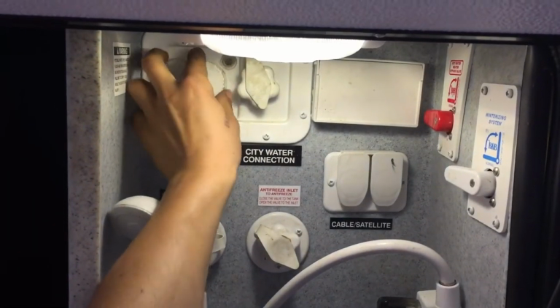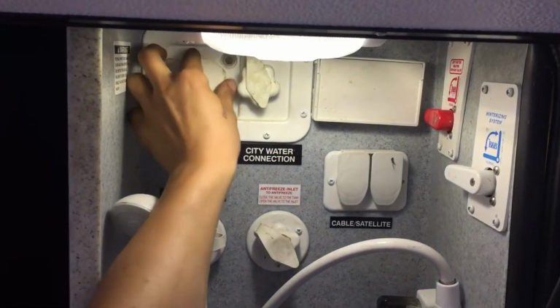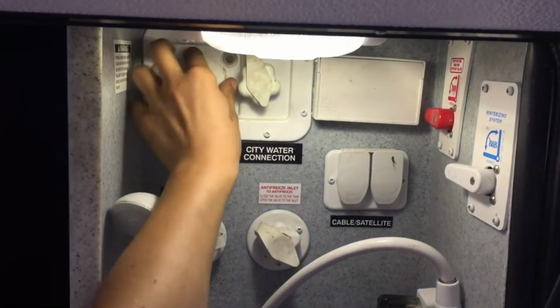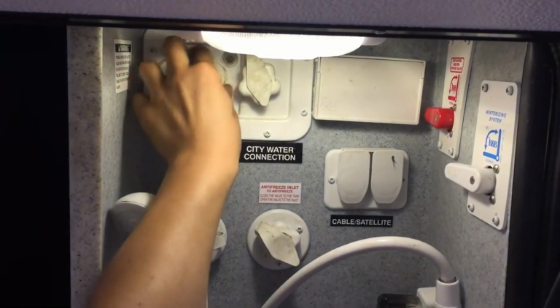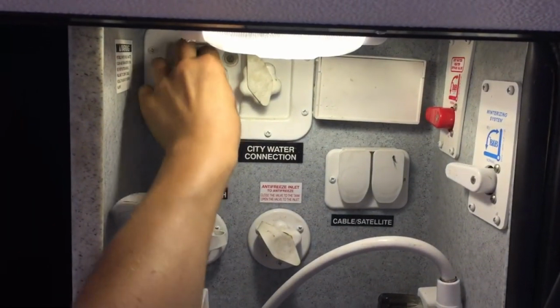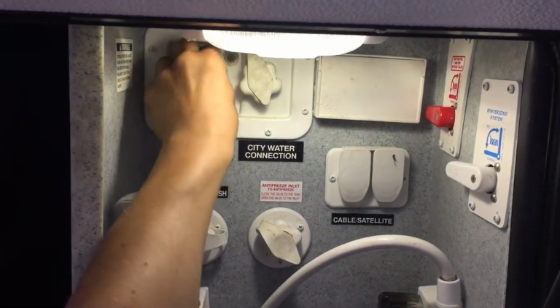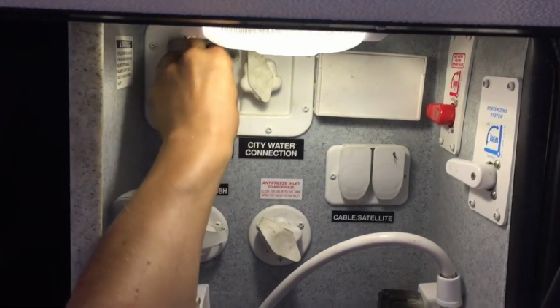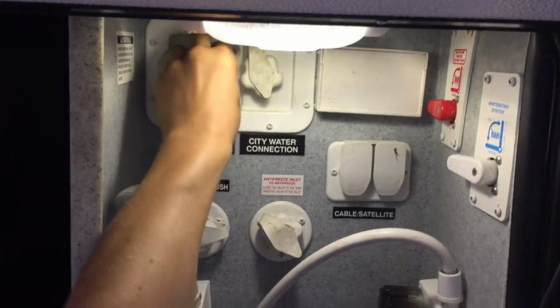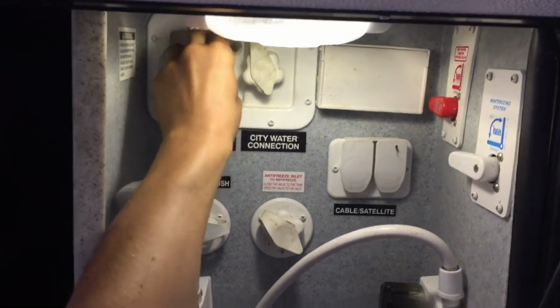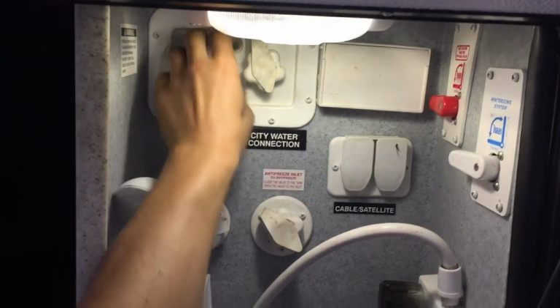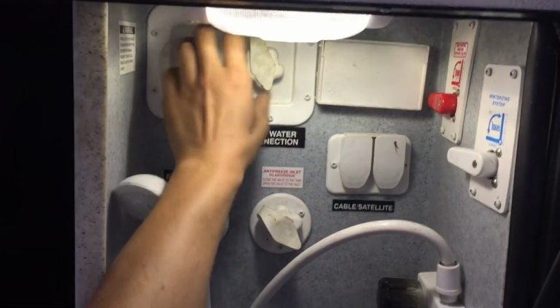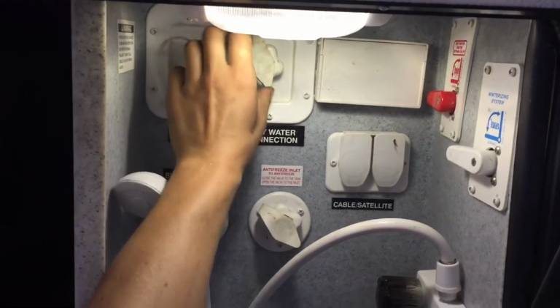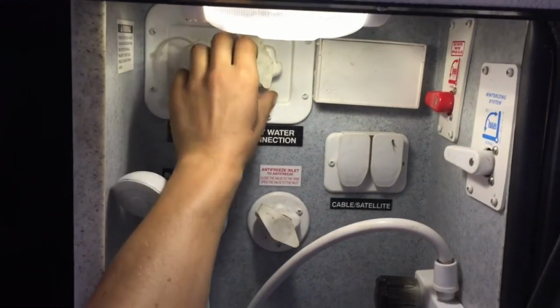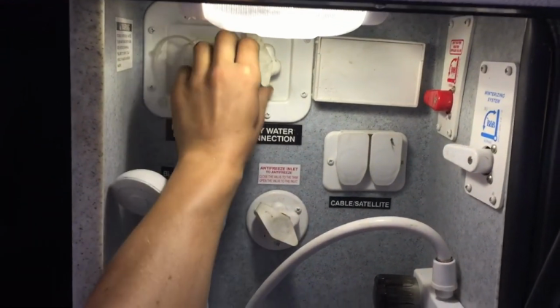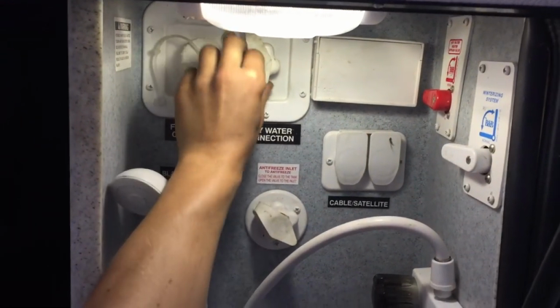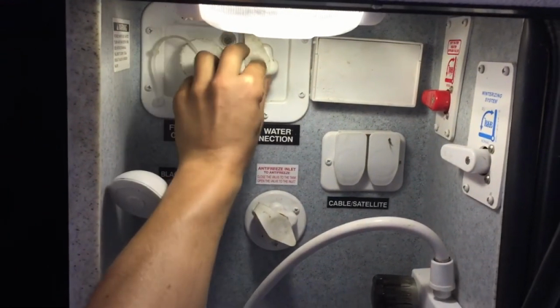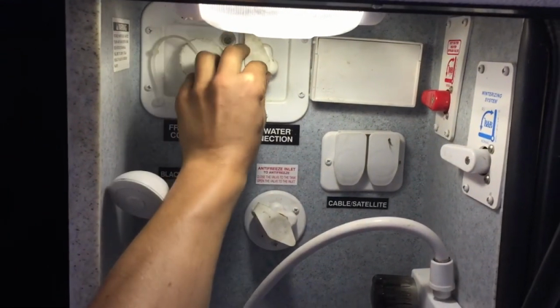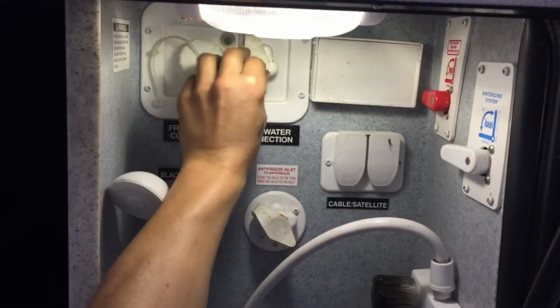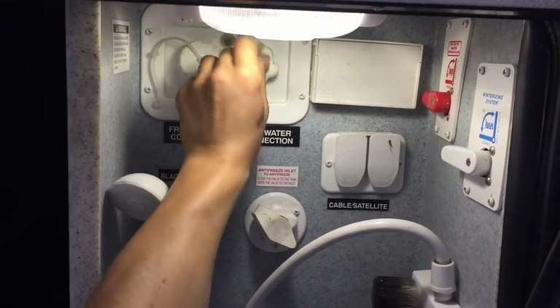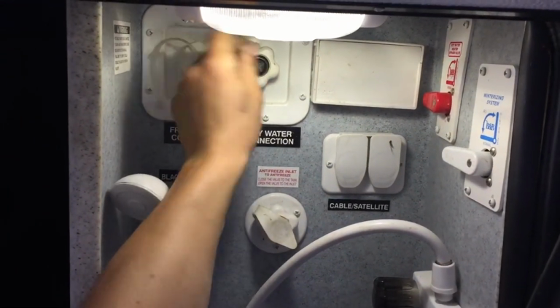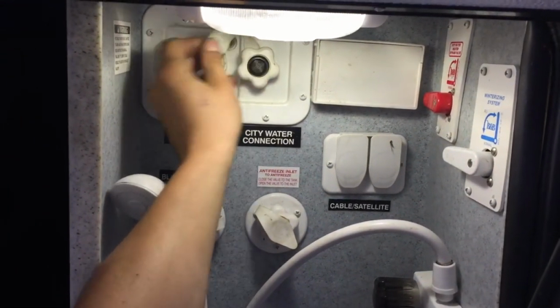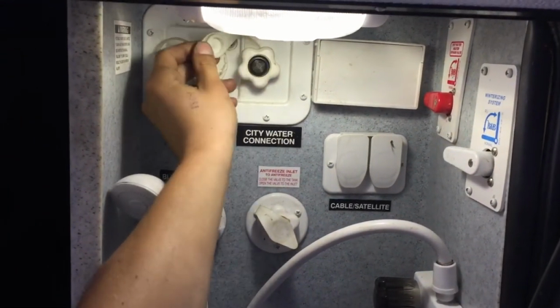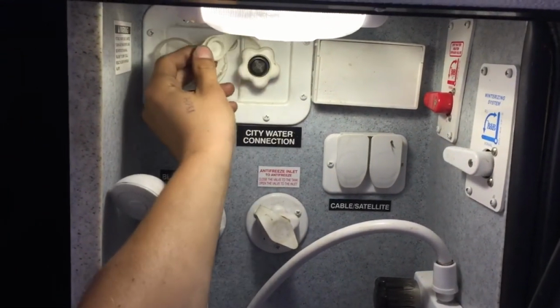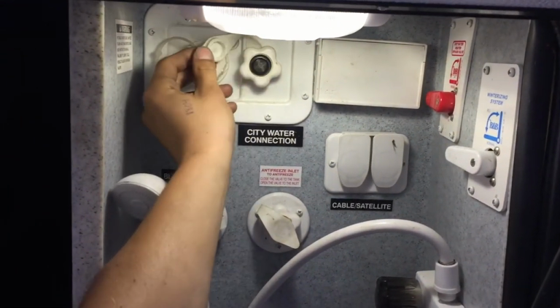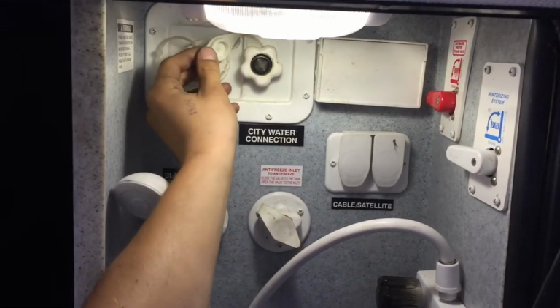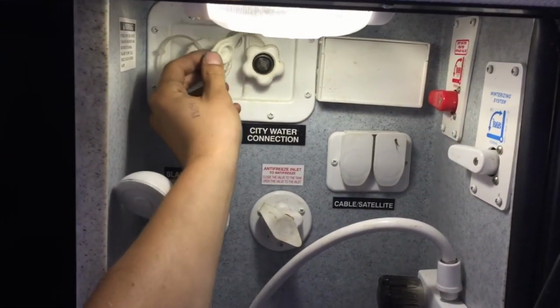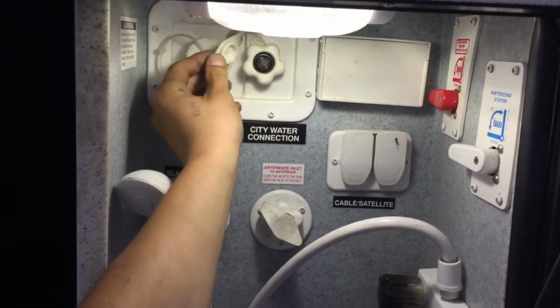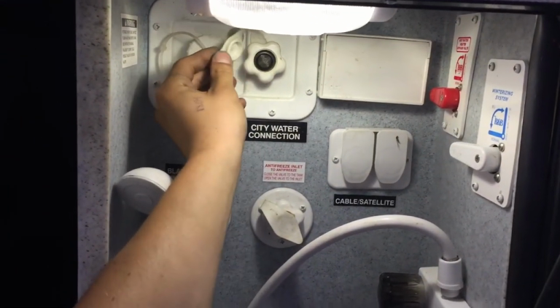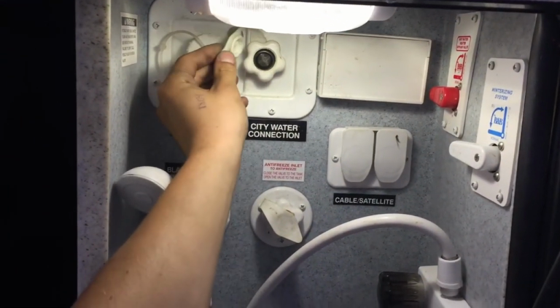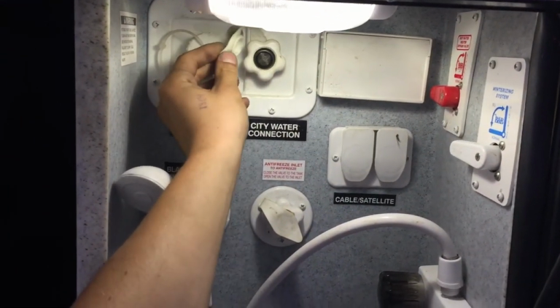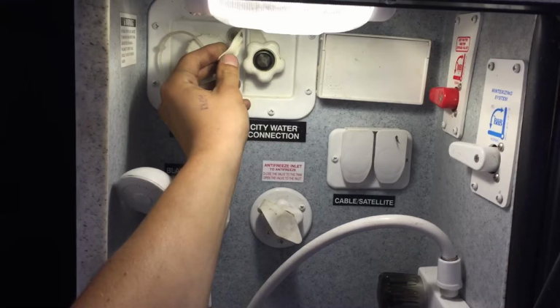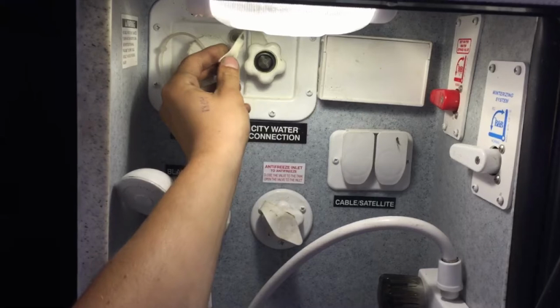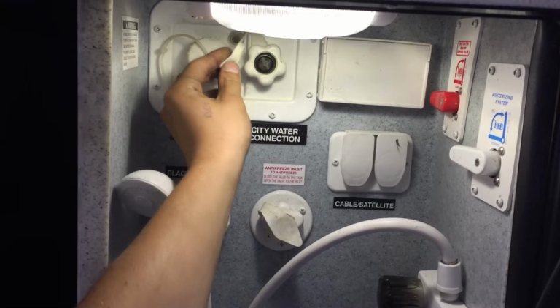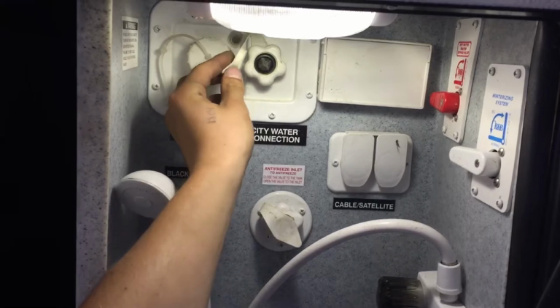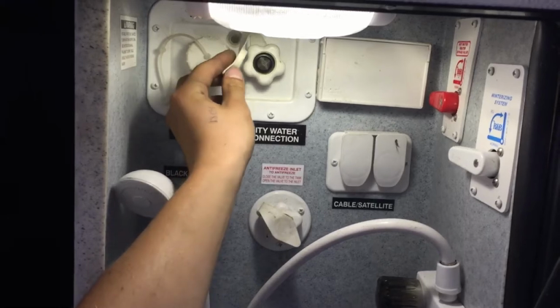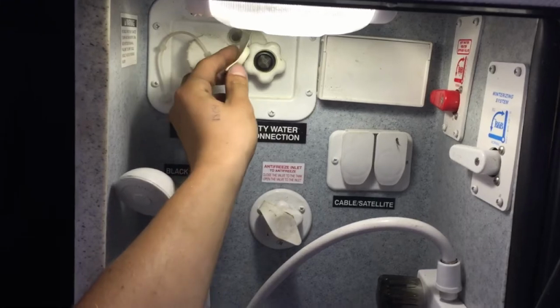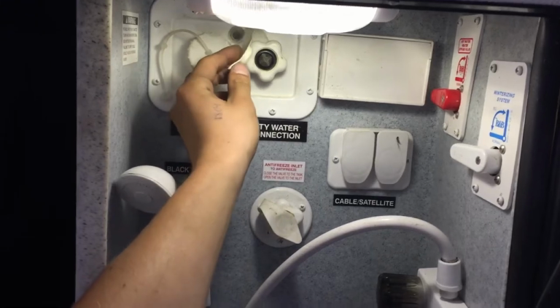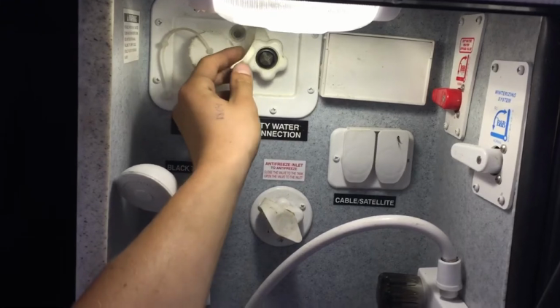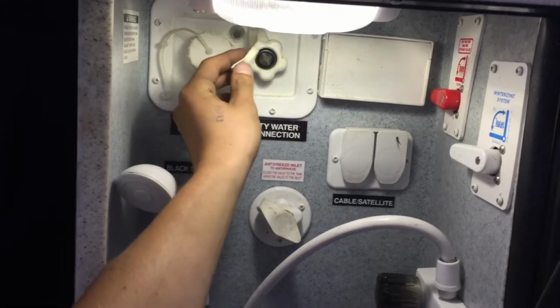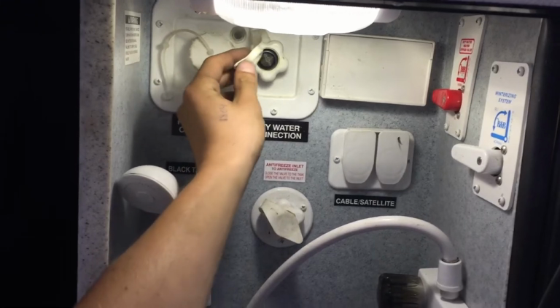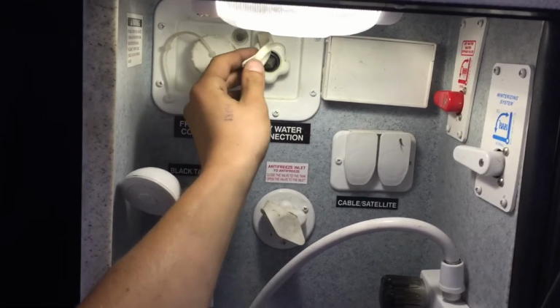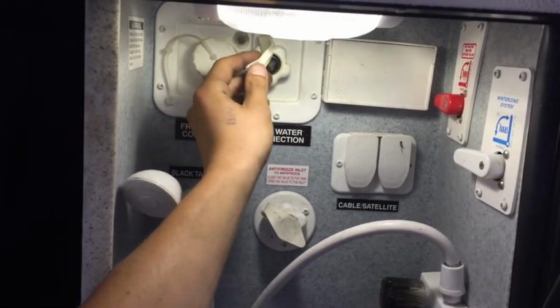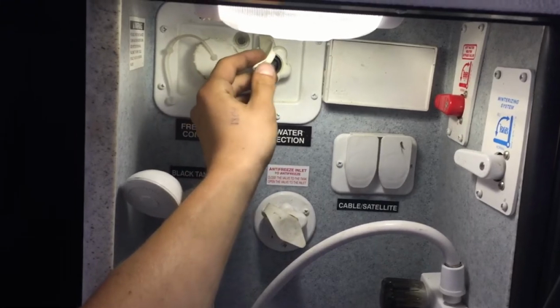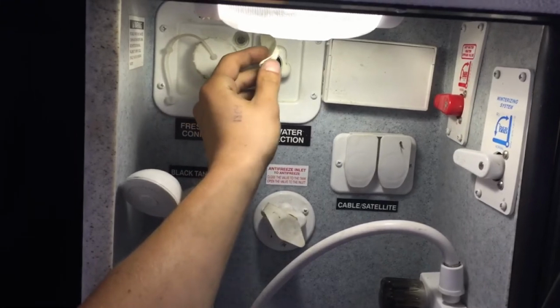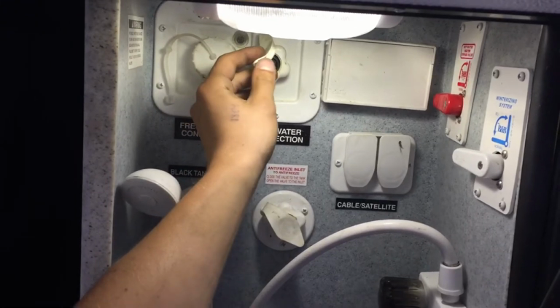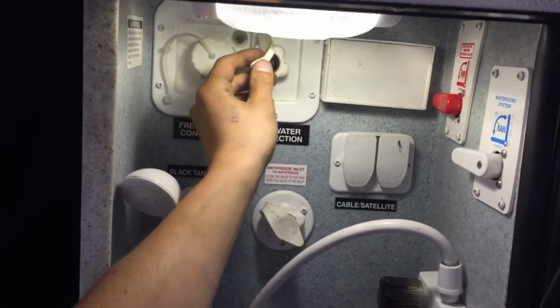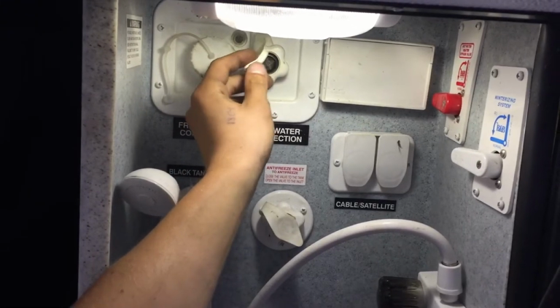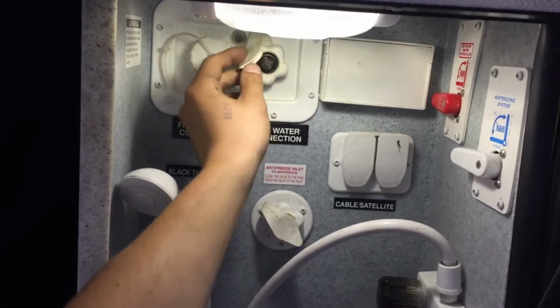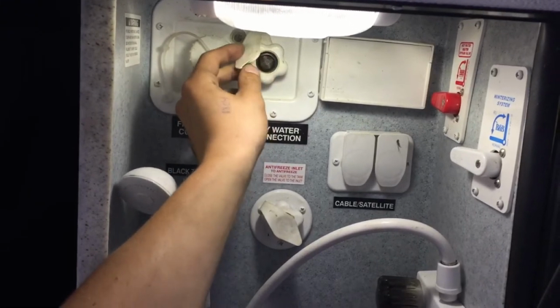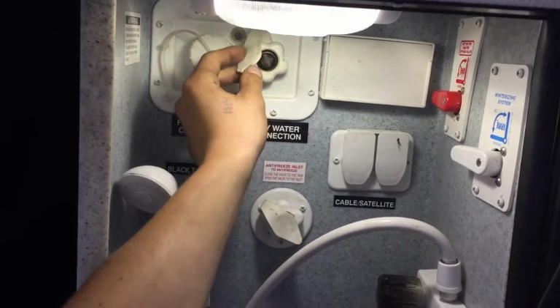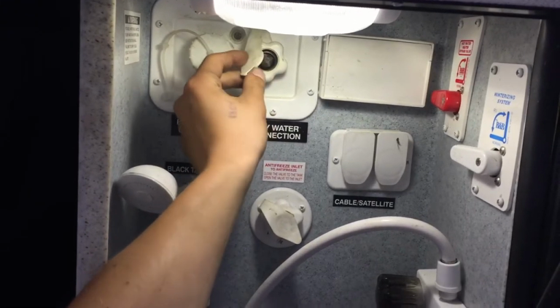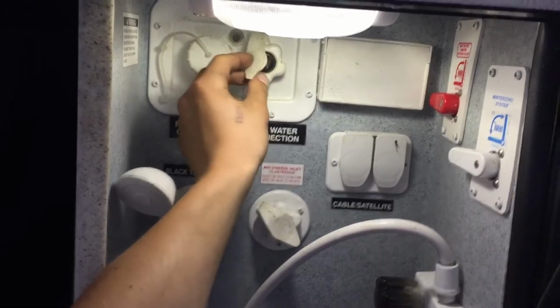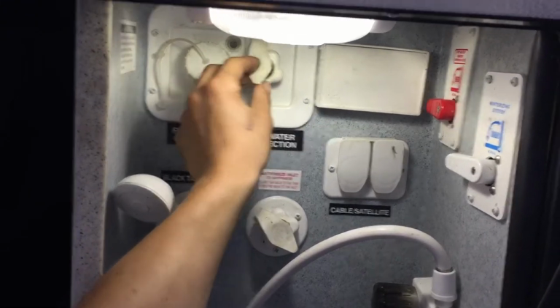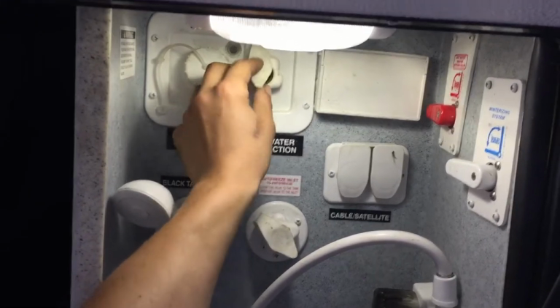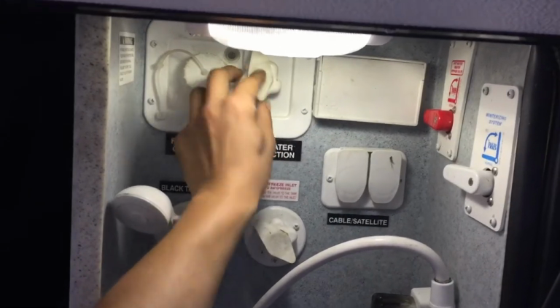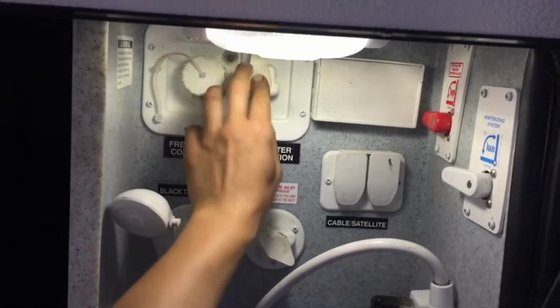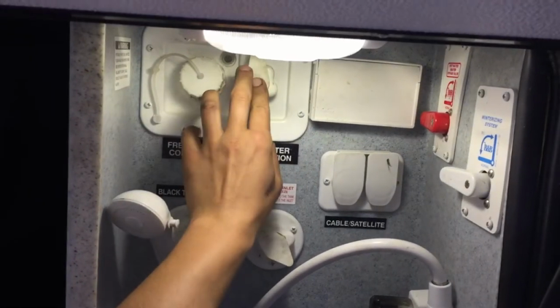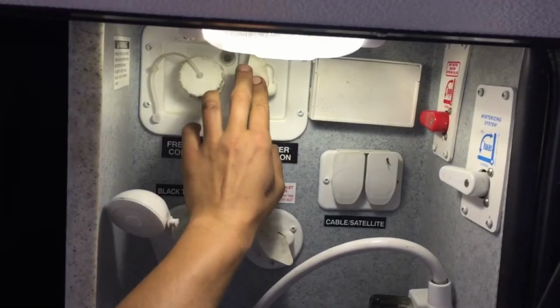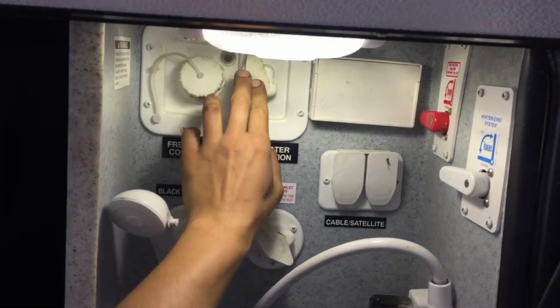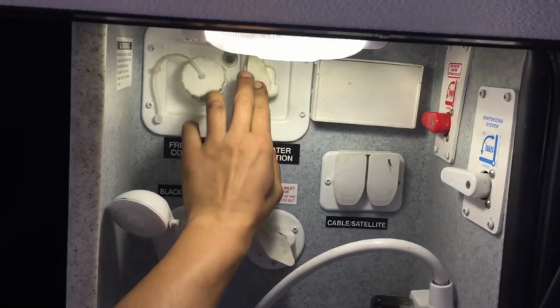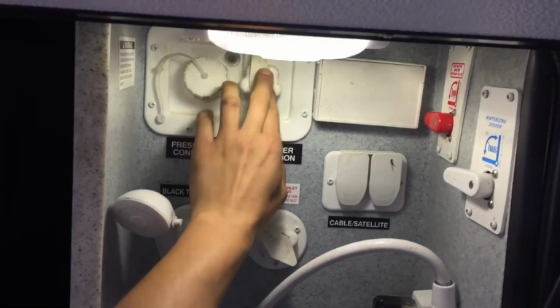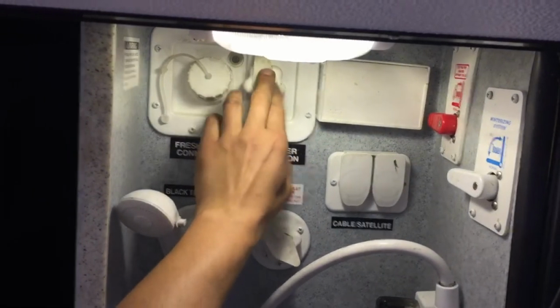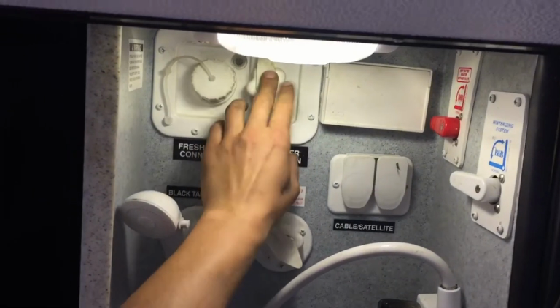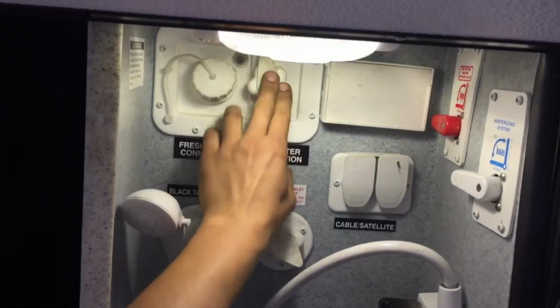Beside it you've got your city water connection. Your same water hose will plug into there — turn on the water and that'll pressurize the water lines throughout the unit.